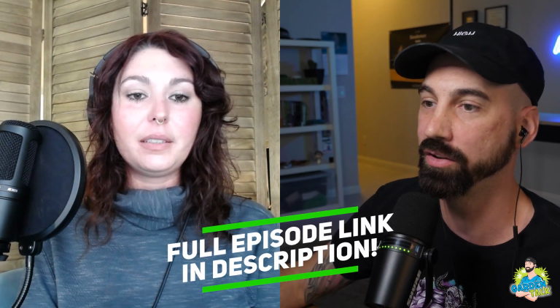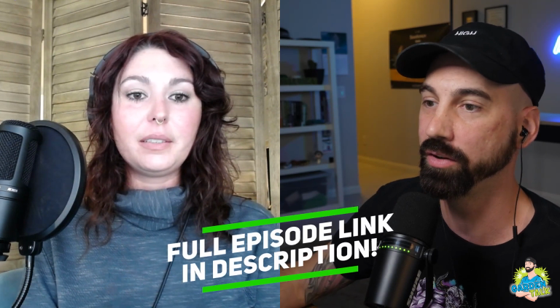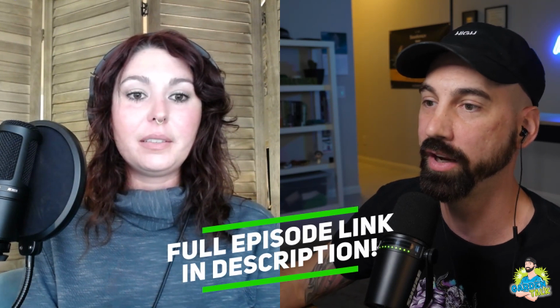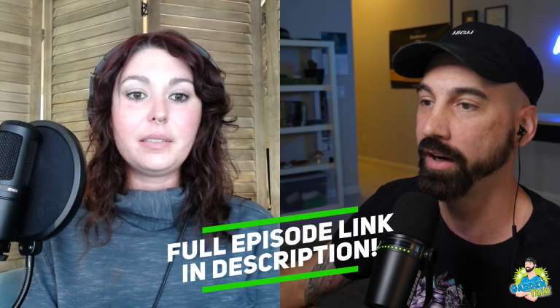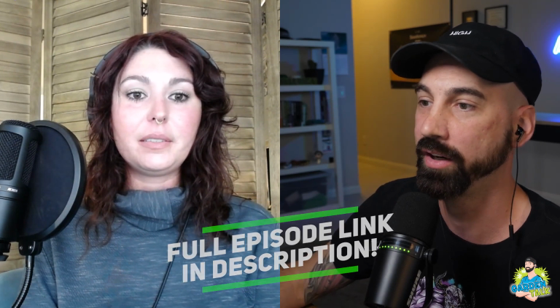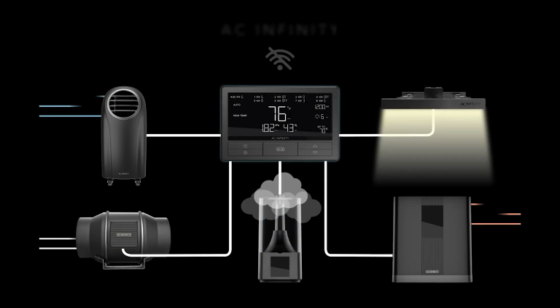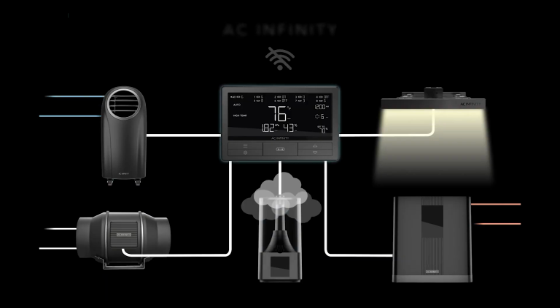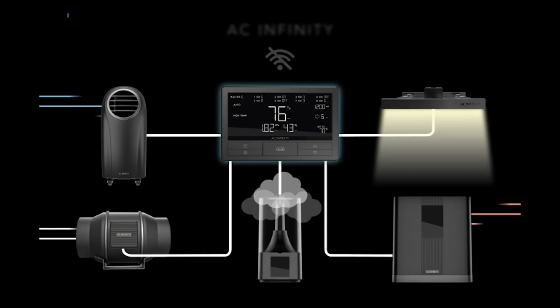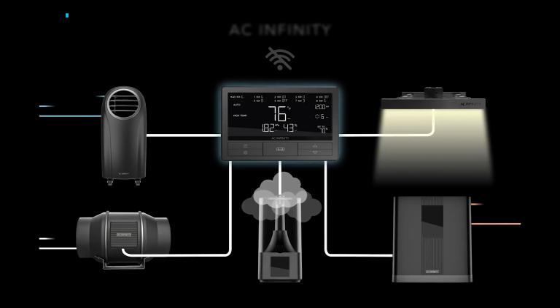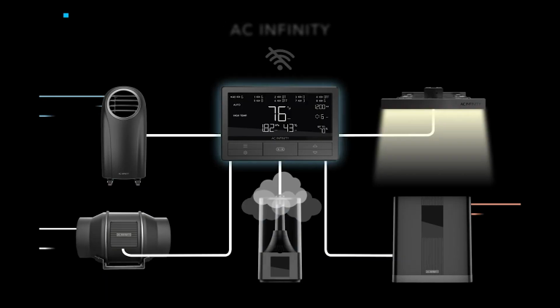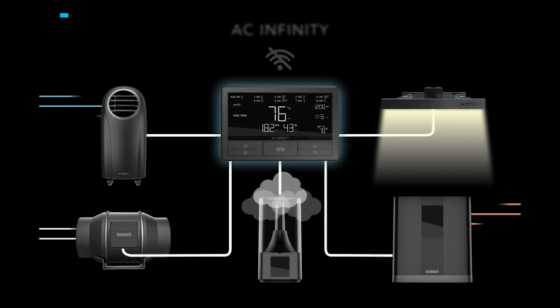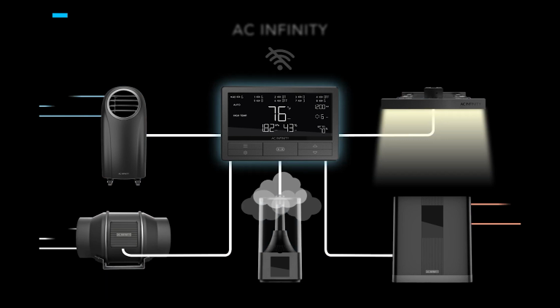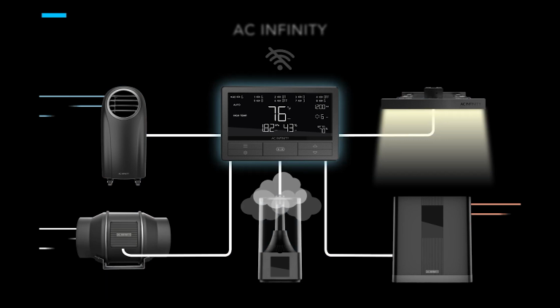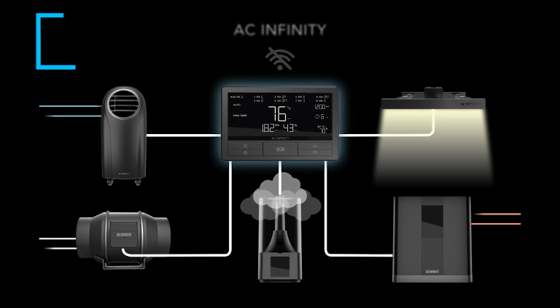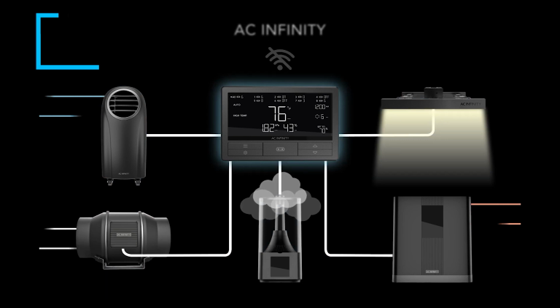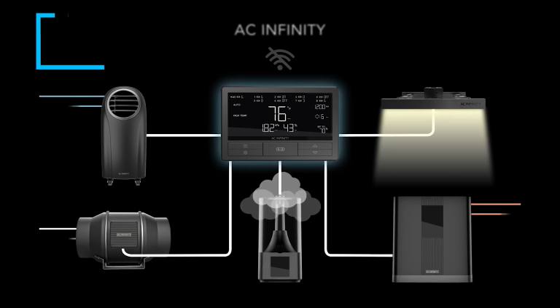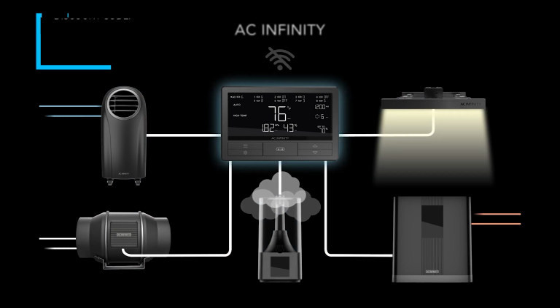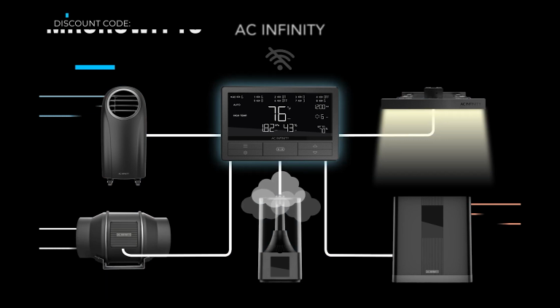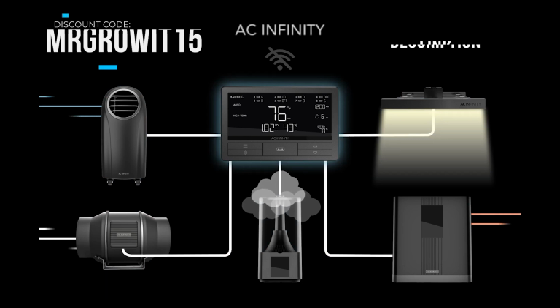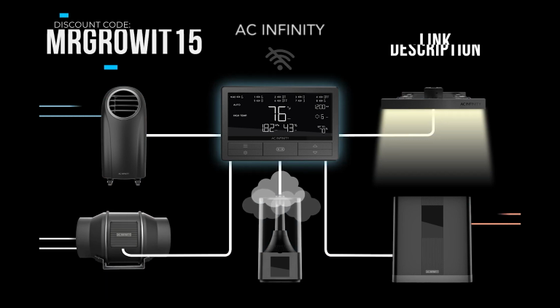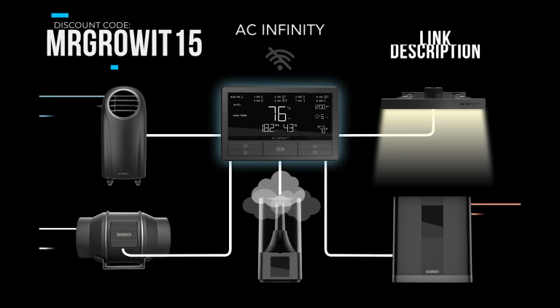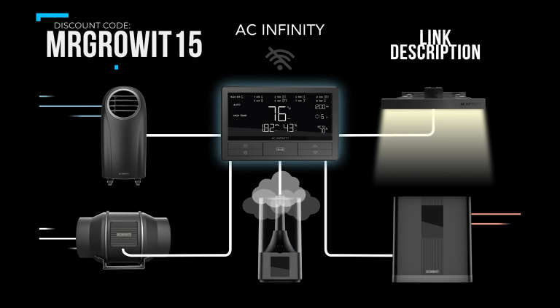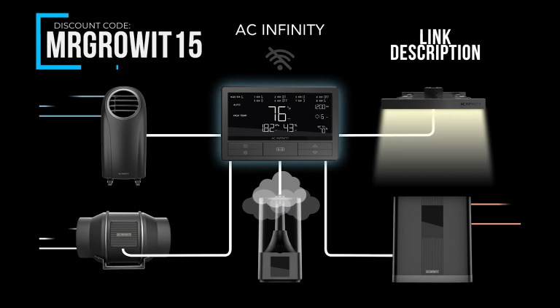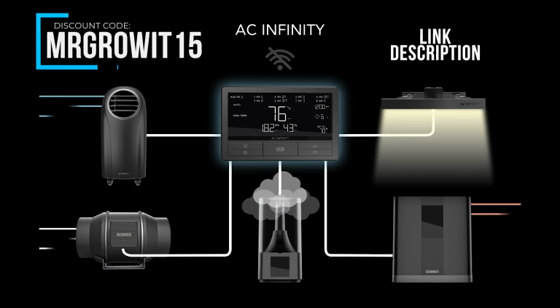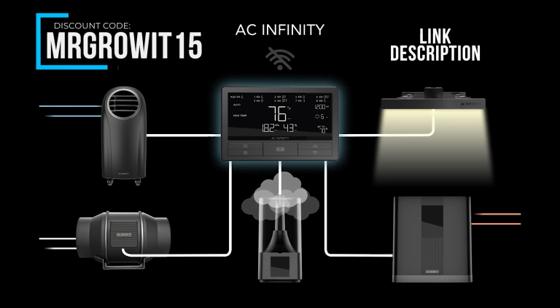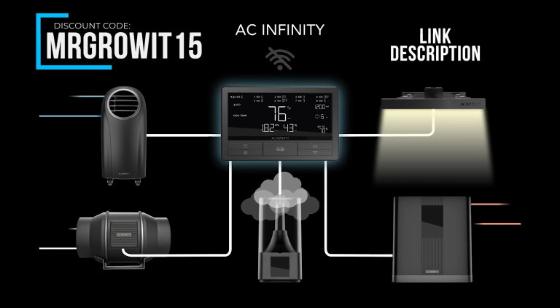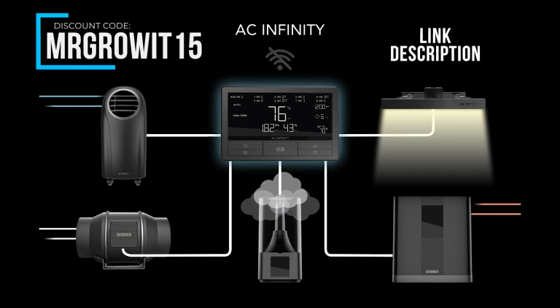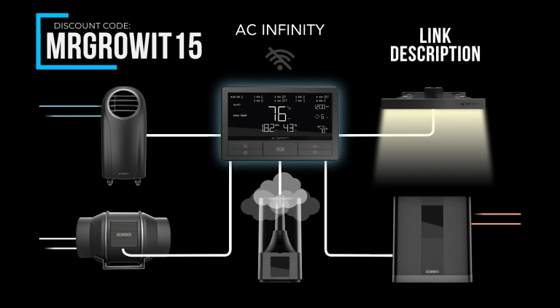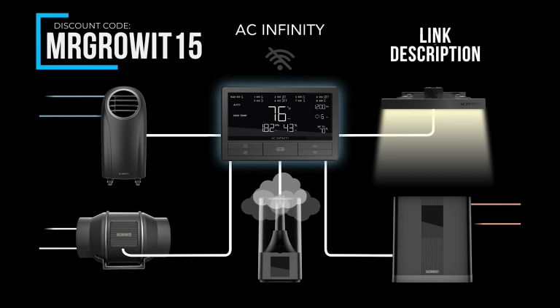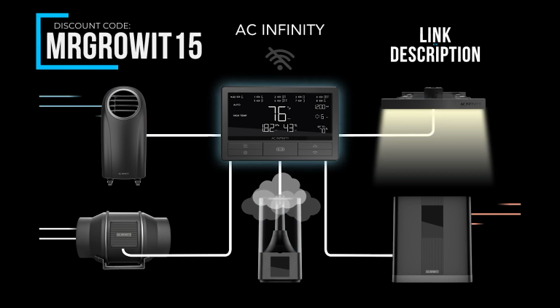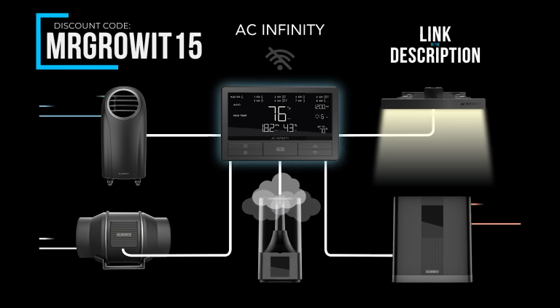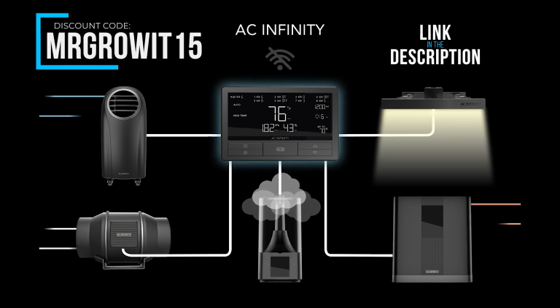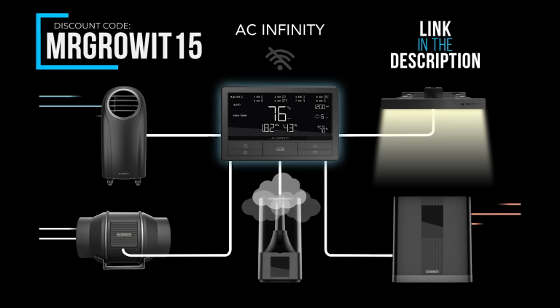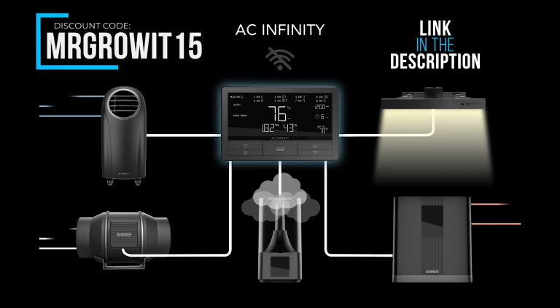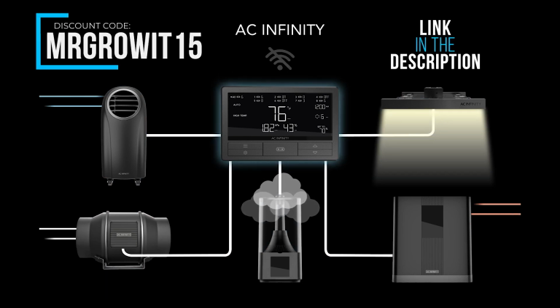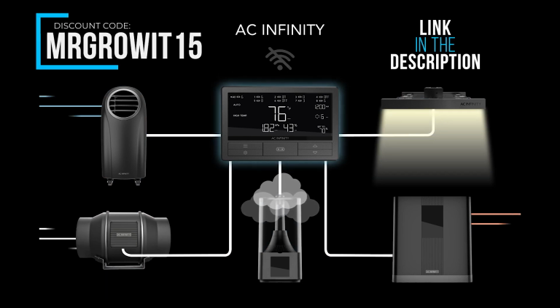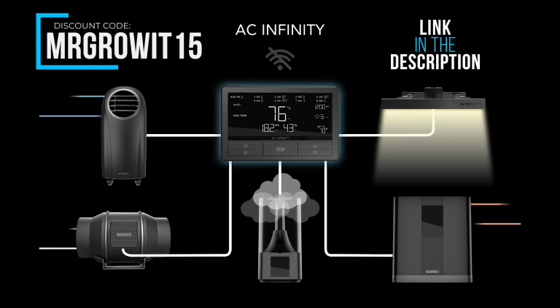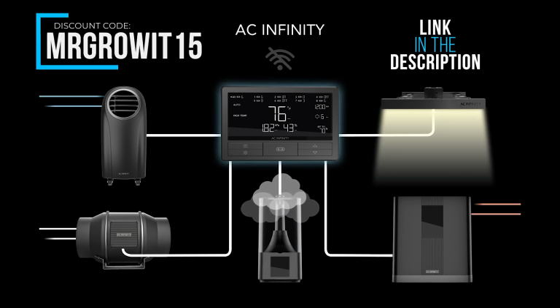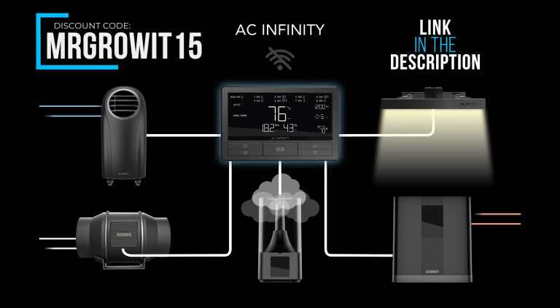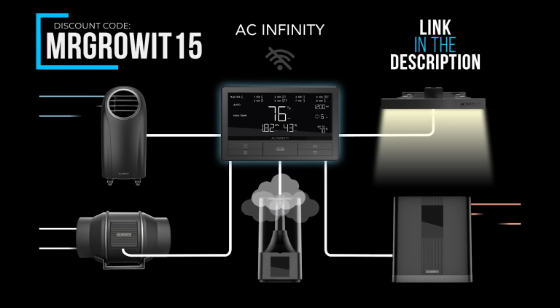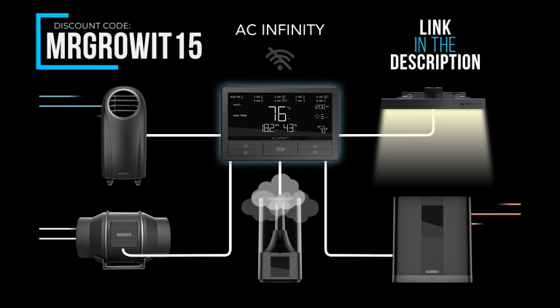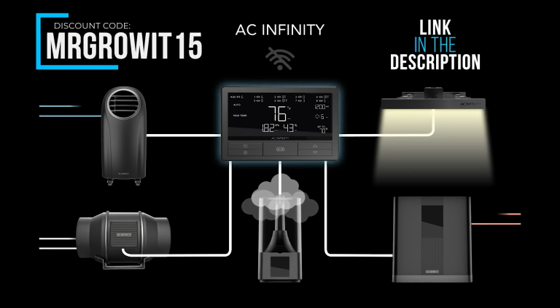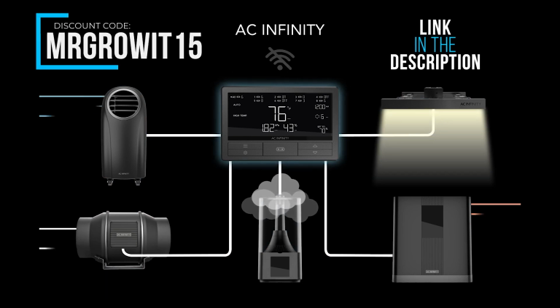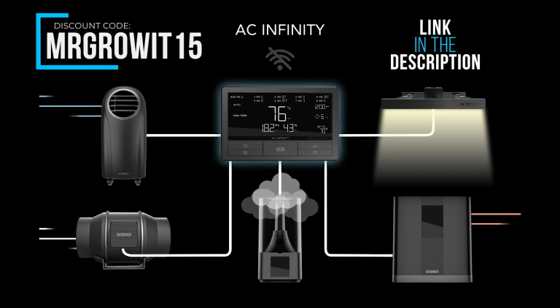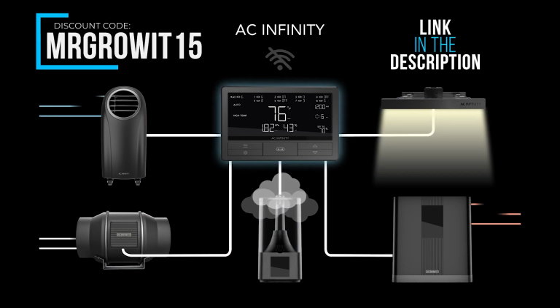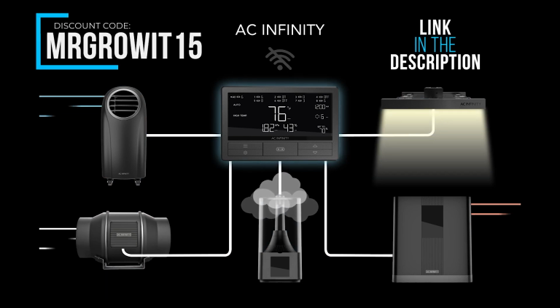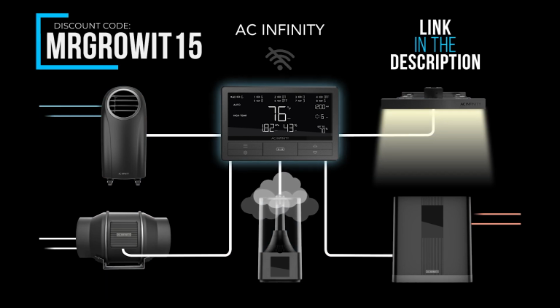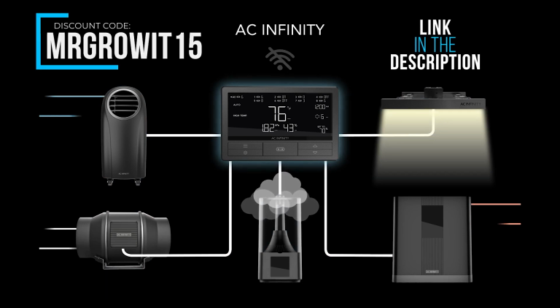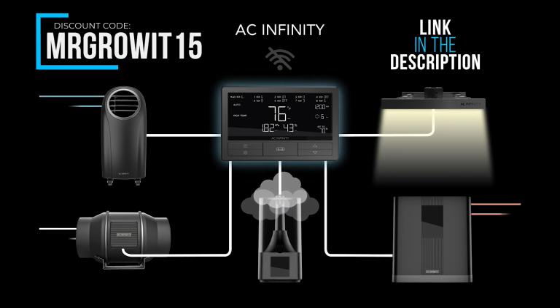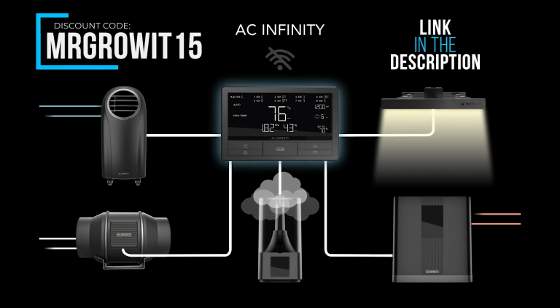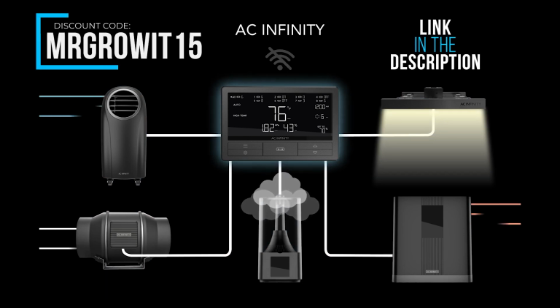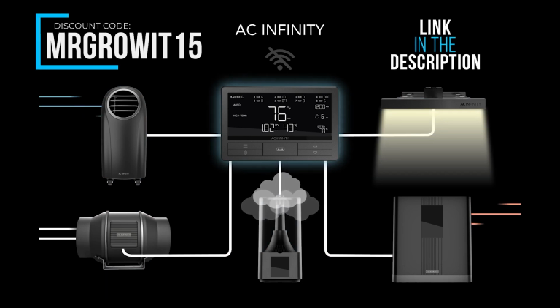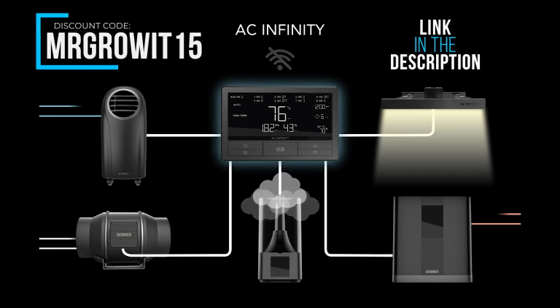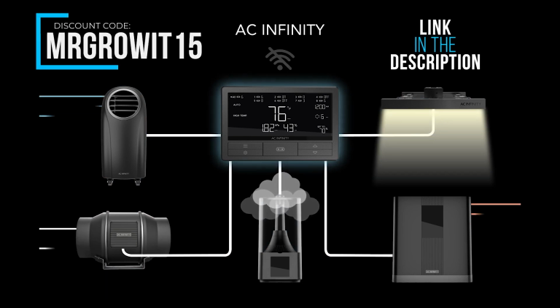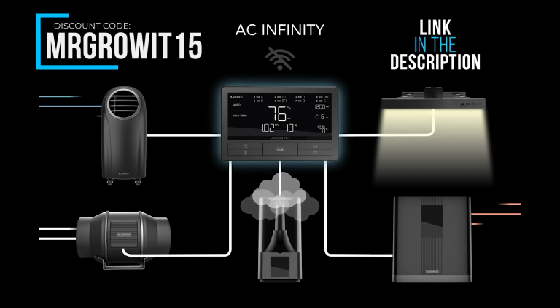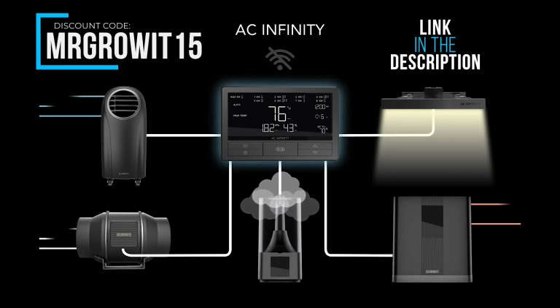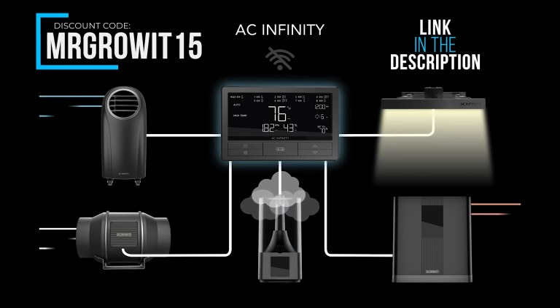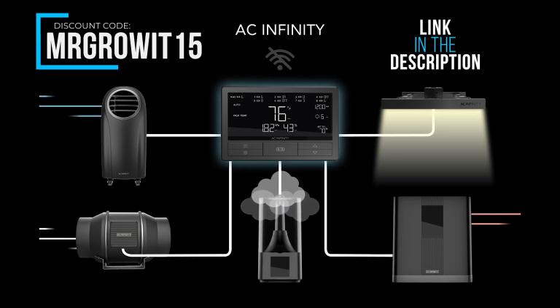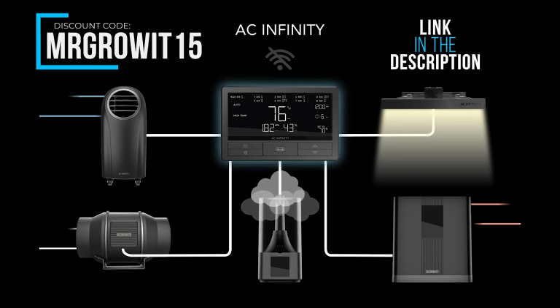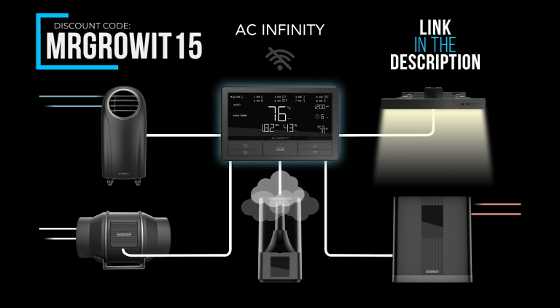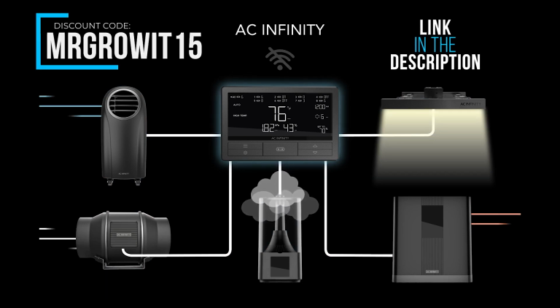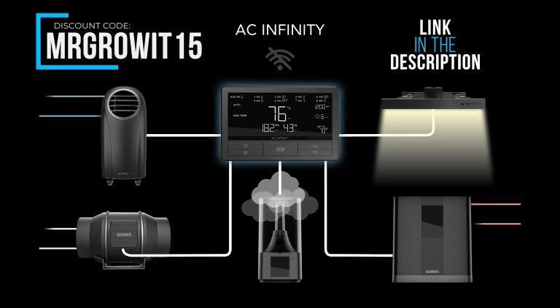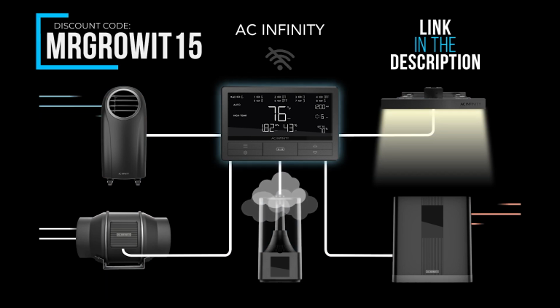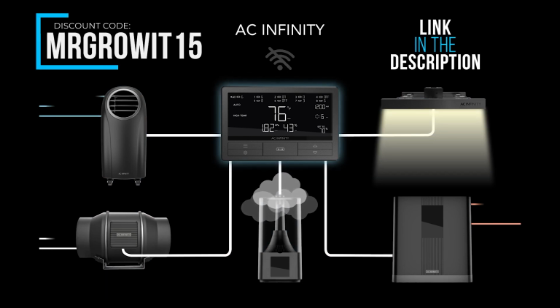This clip was brought to you by AC Infinity. Use discount code MRGROWIT15 to save on any of their gardening products.